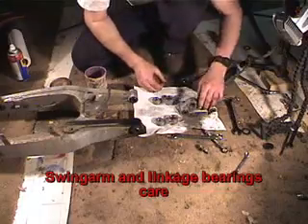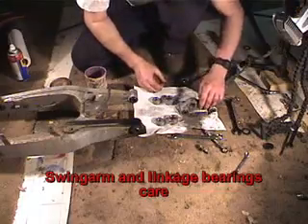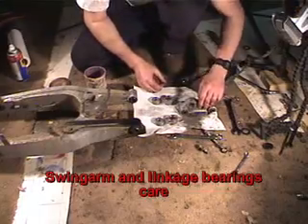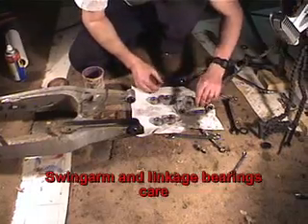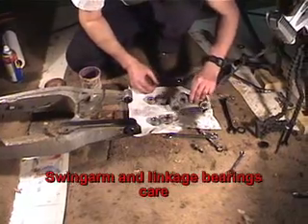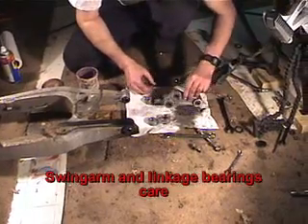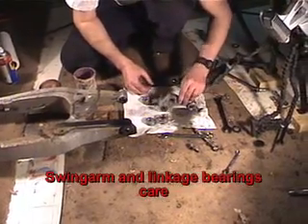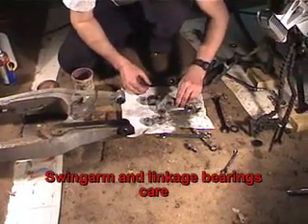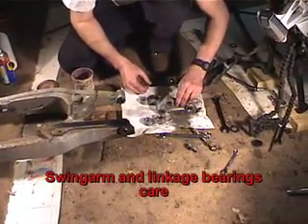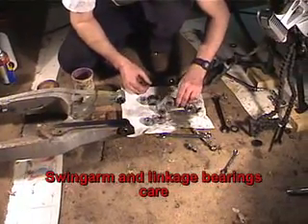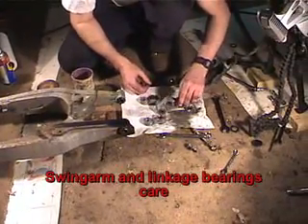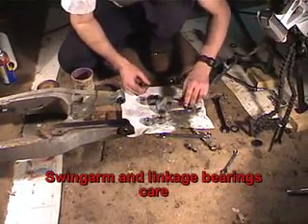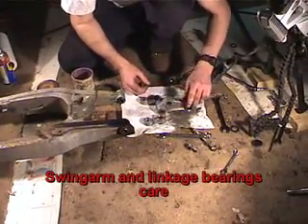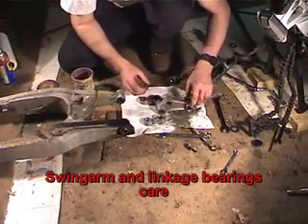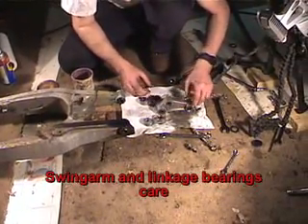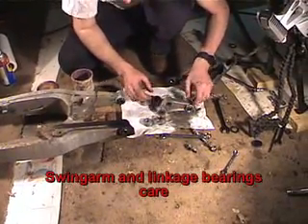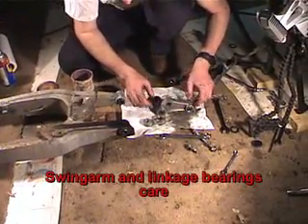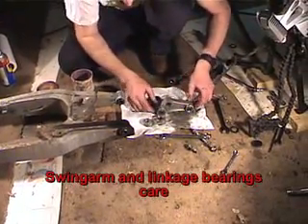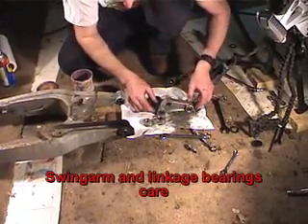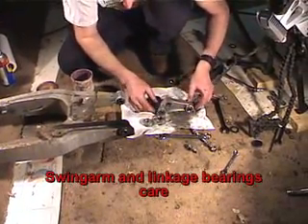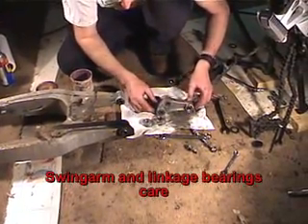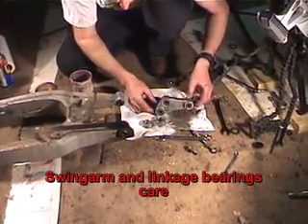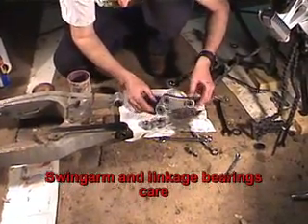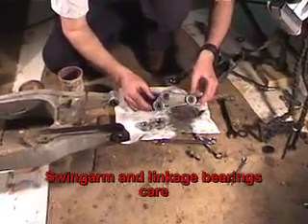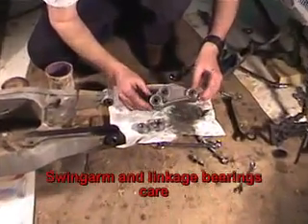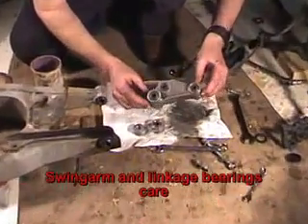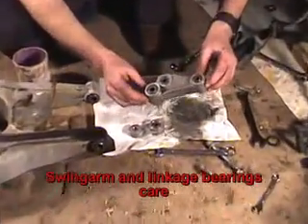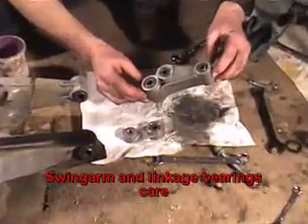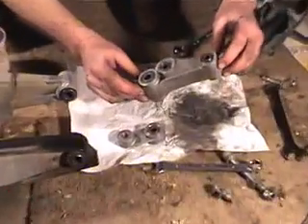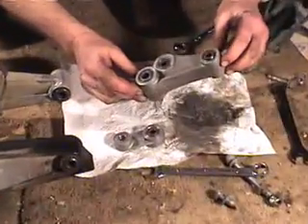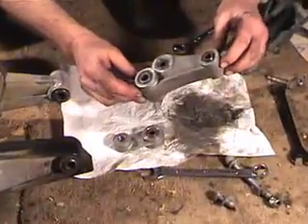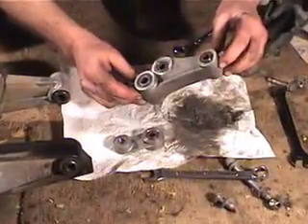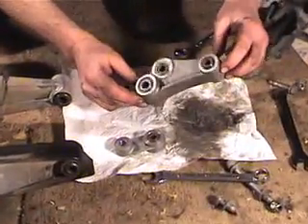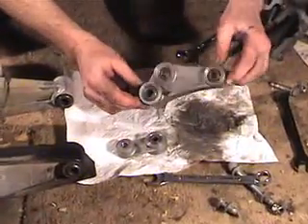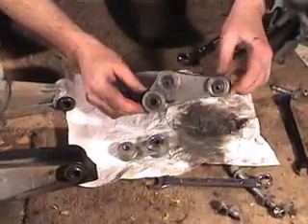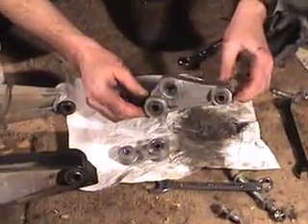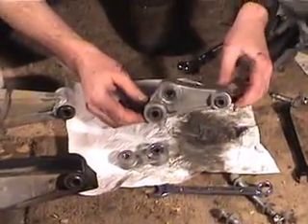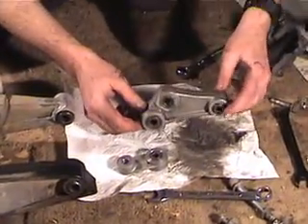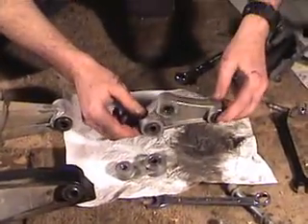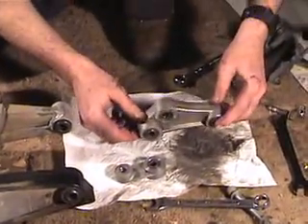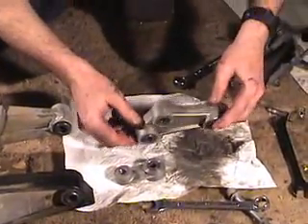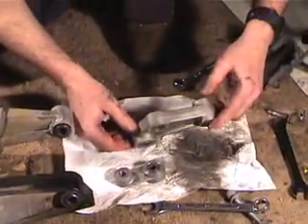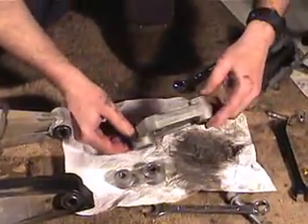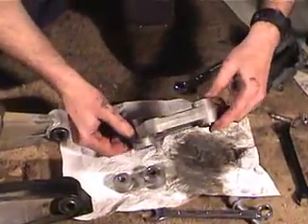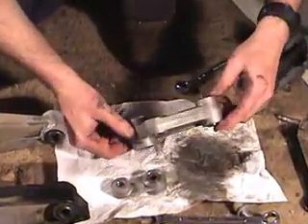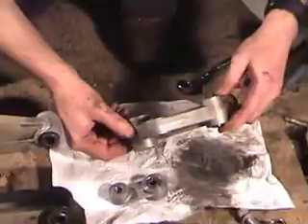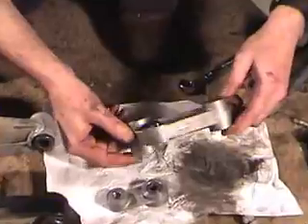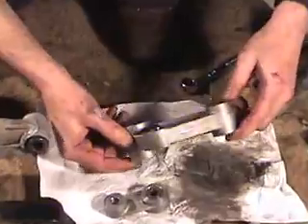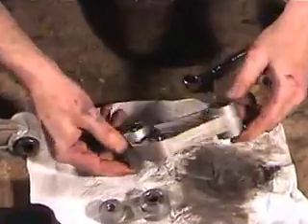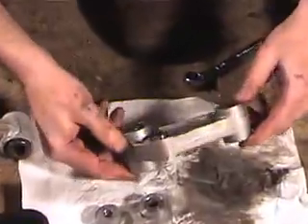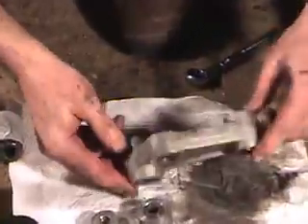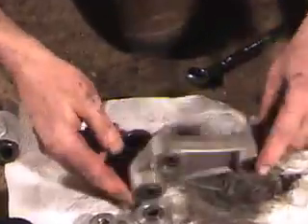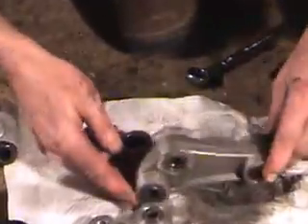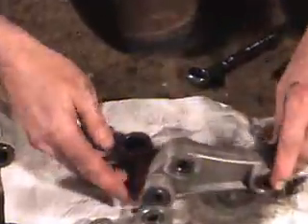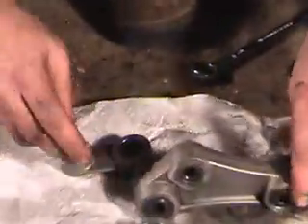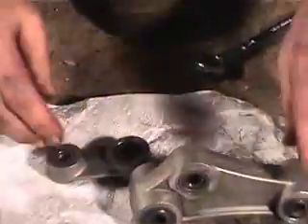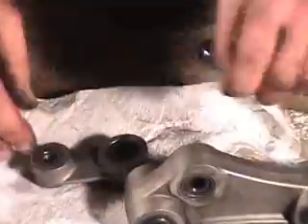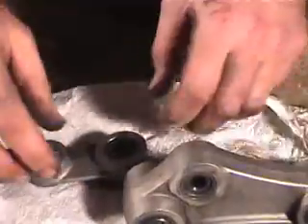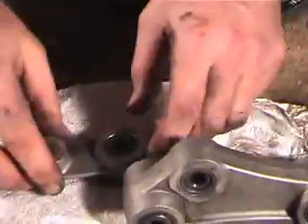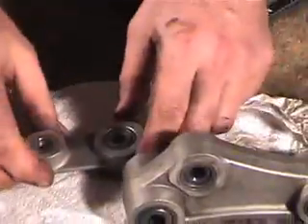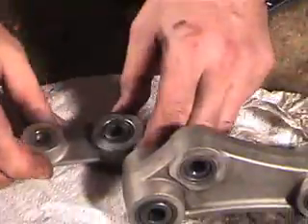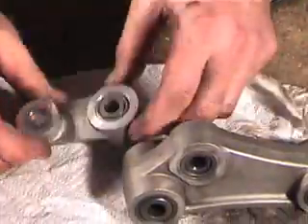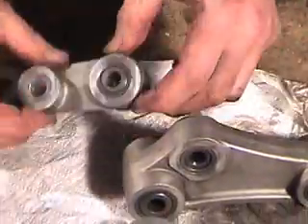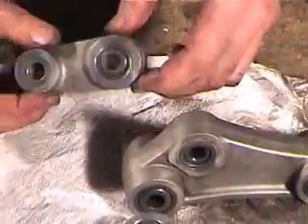Before we take any of the bearings out, we want to get everything real clean so that no crud goes in.